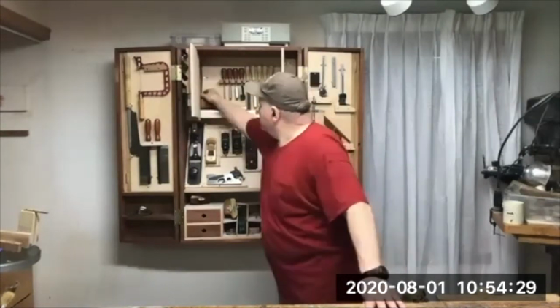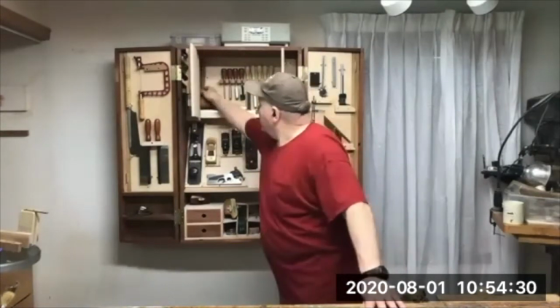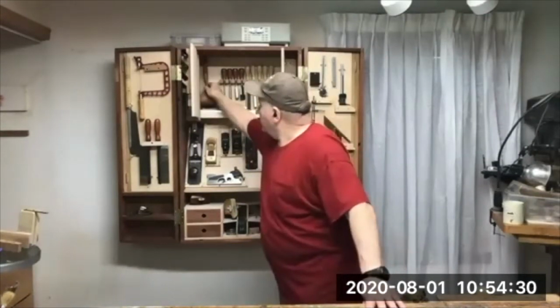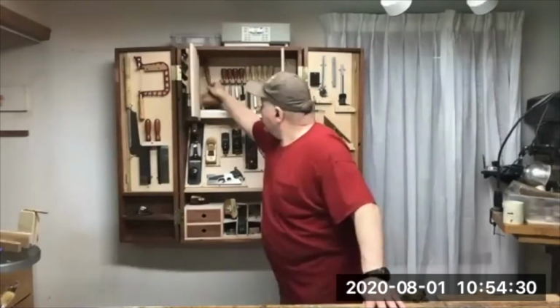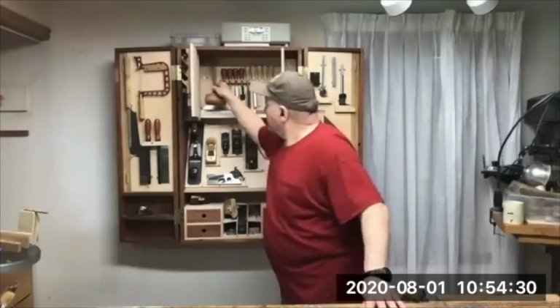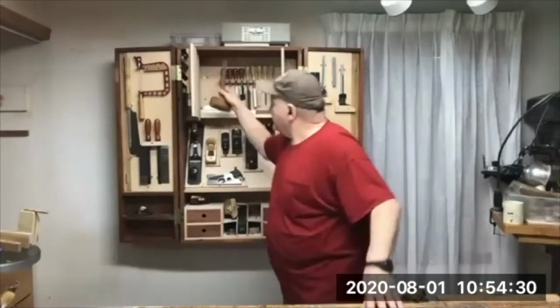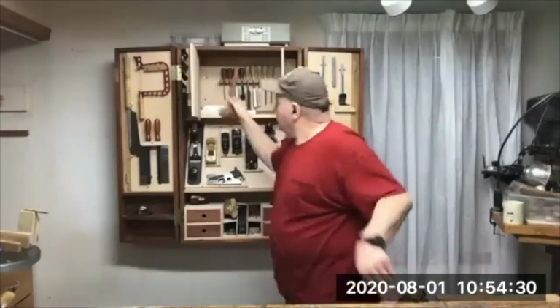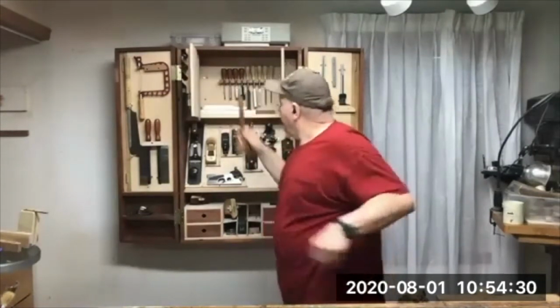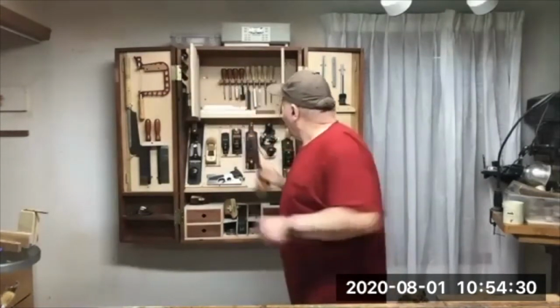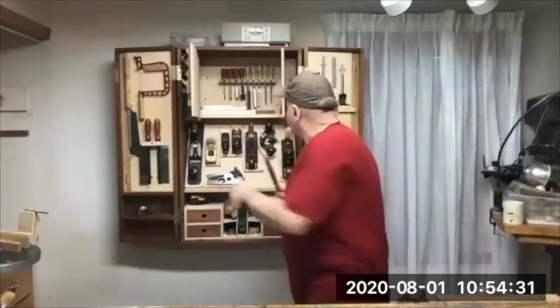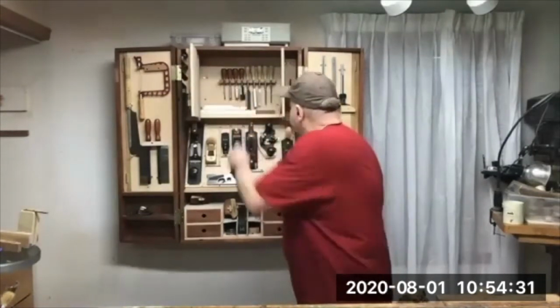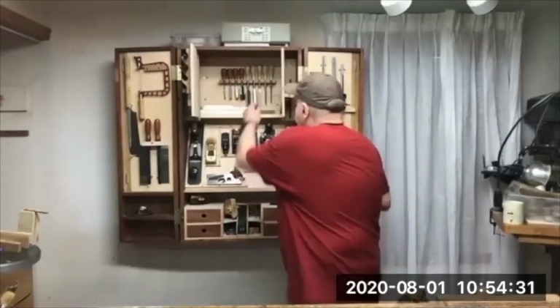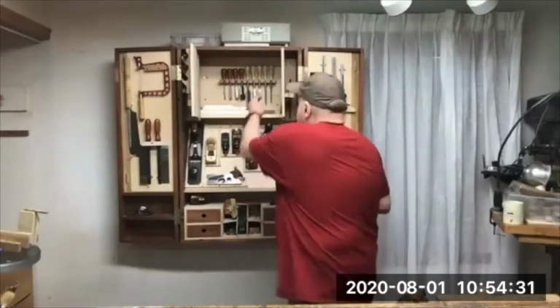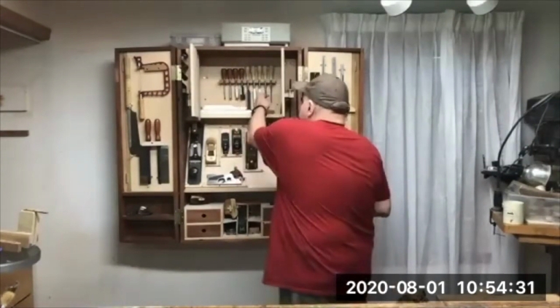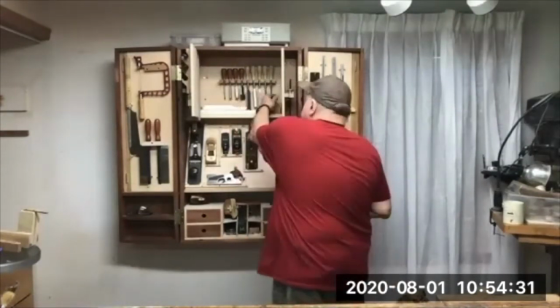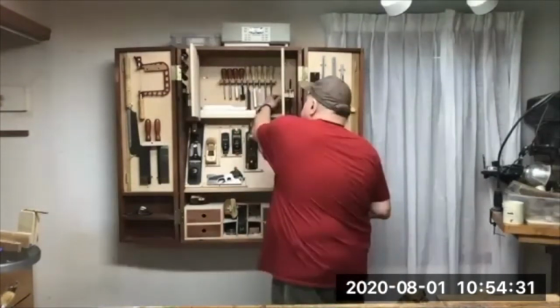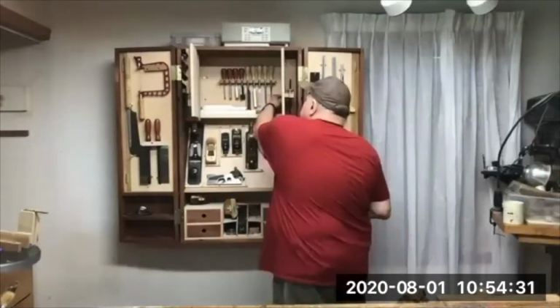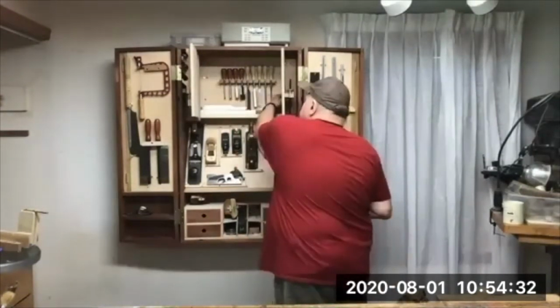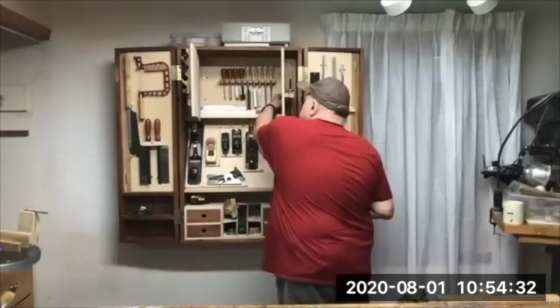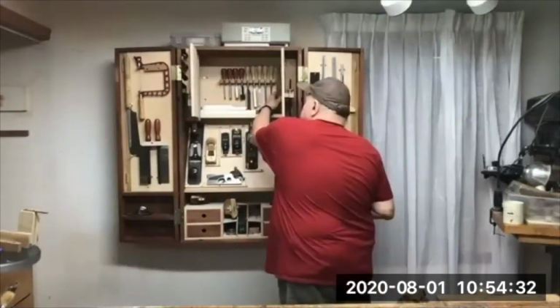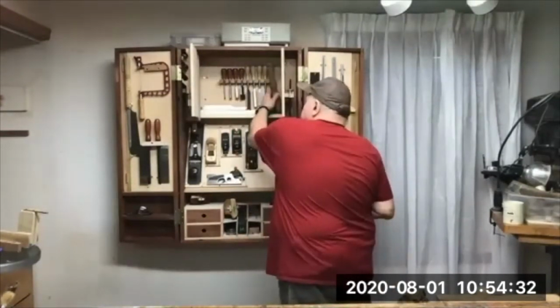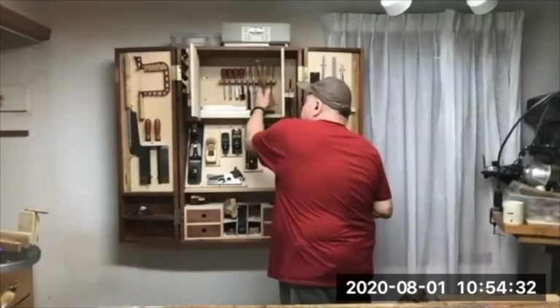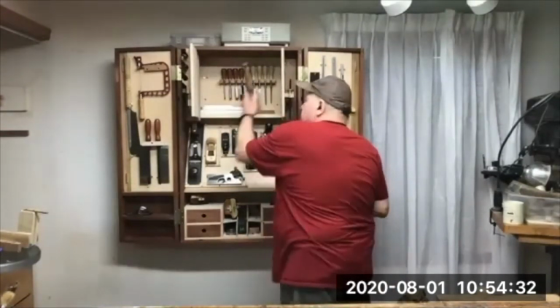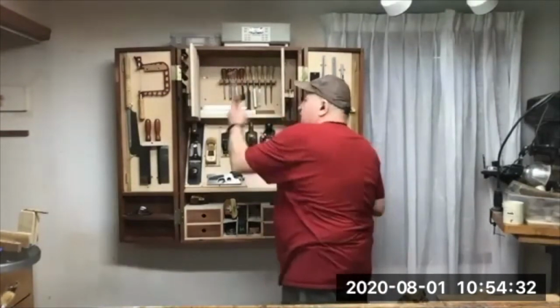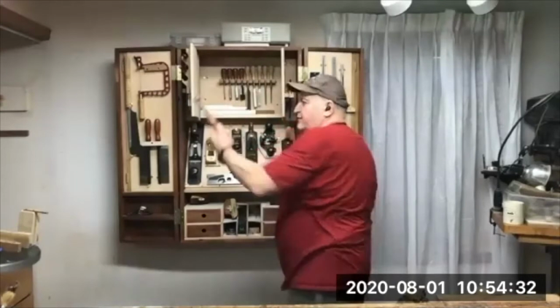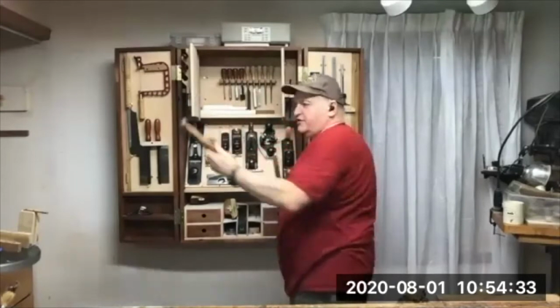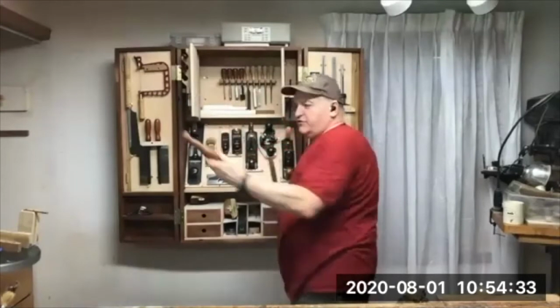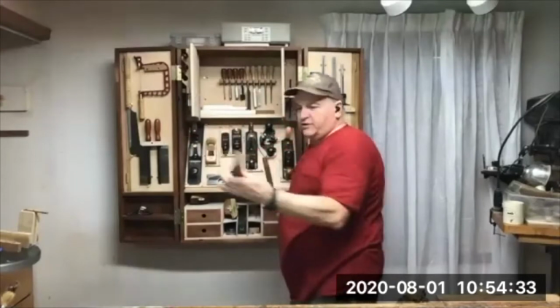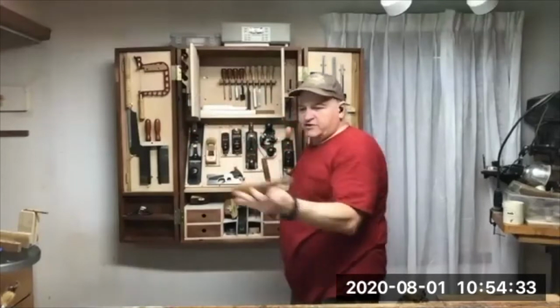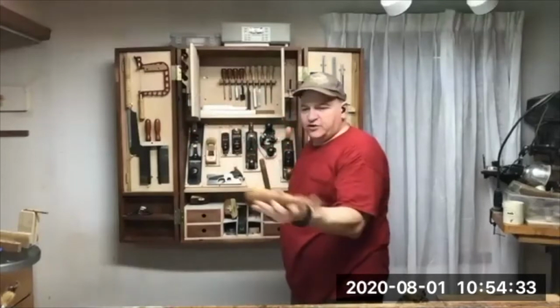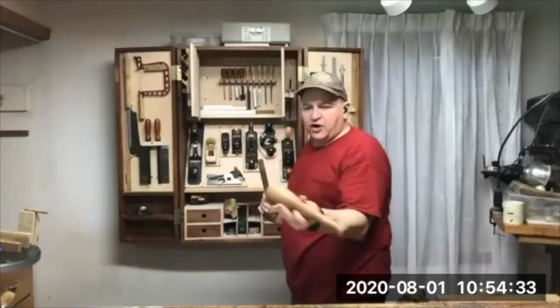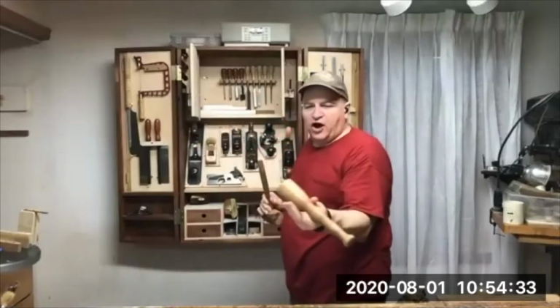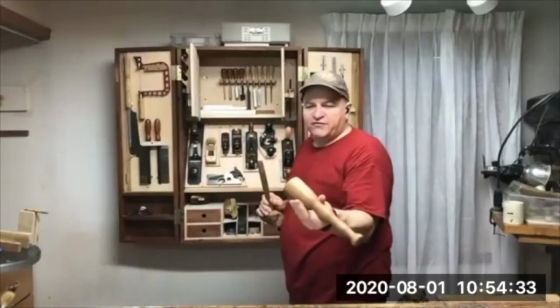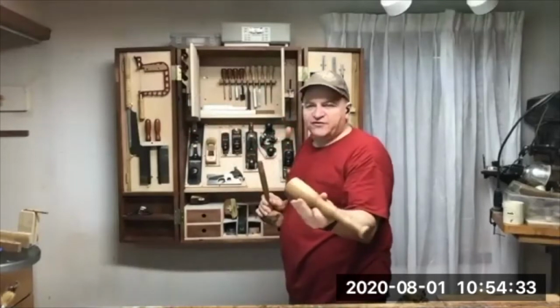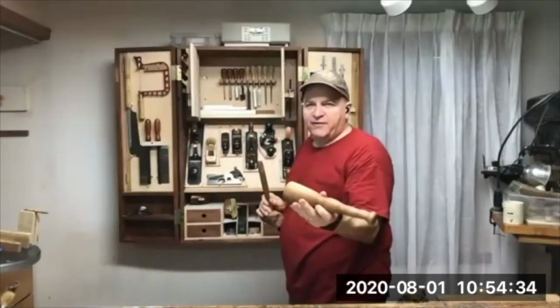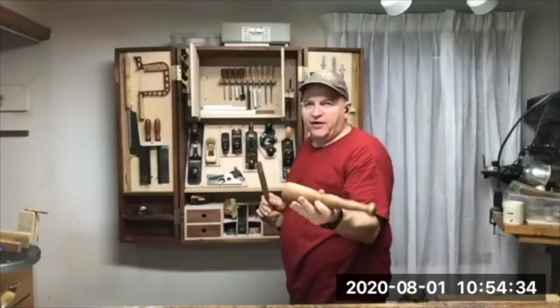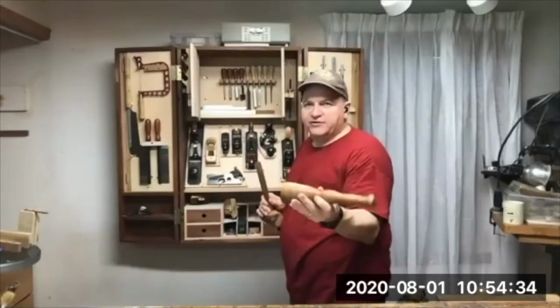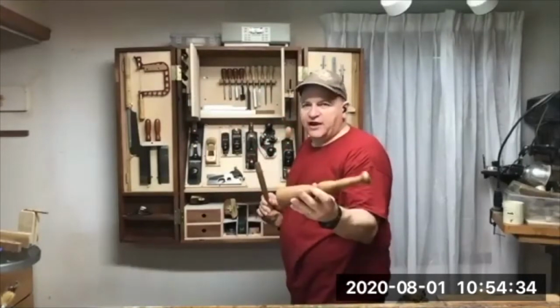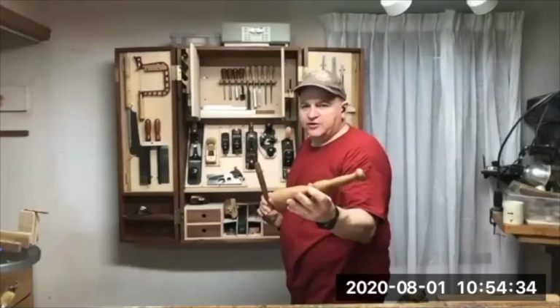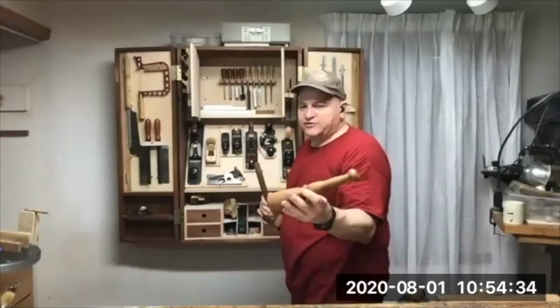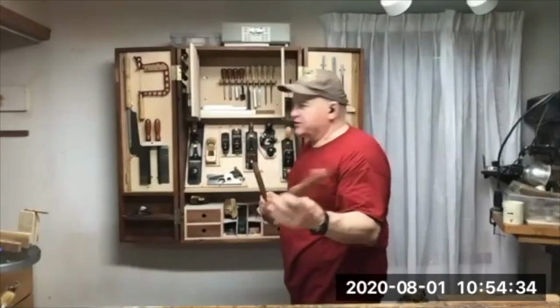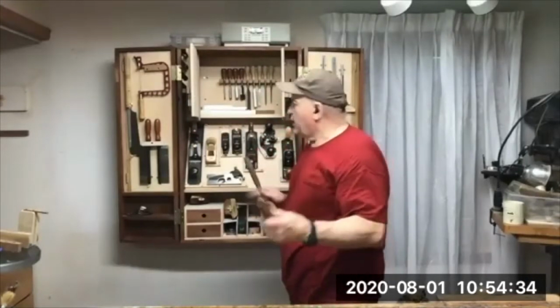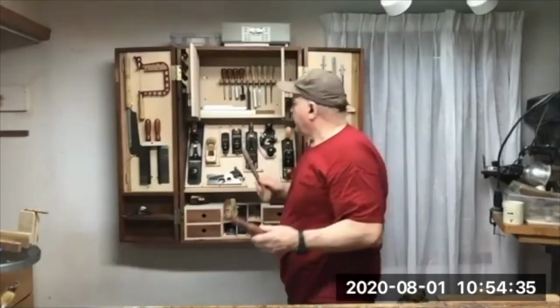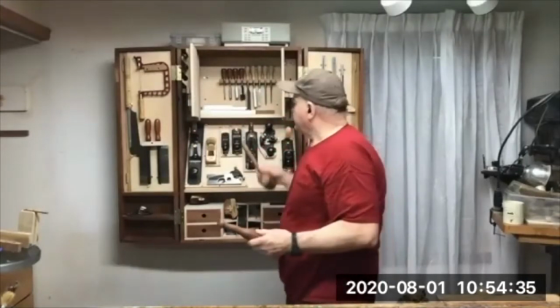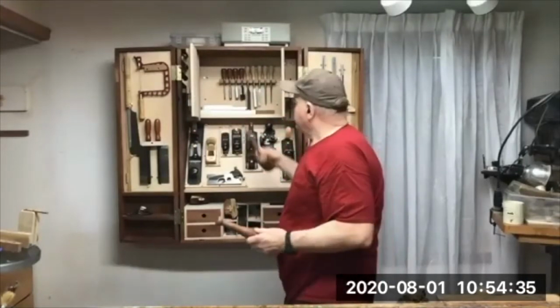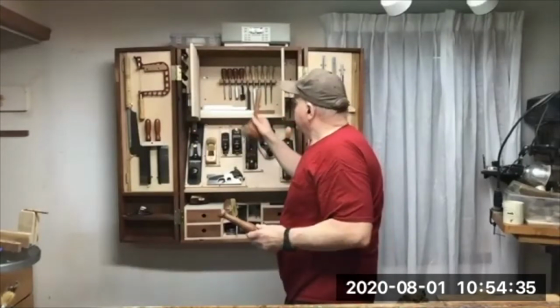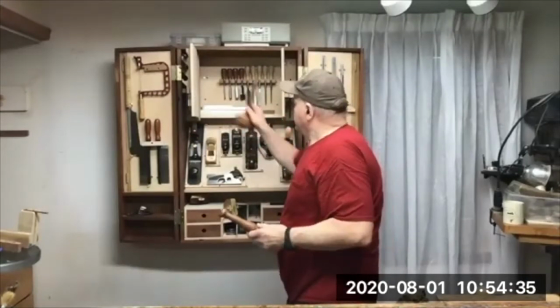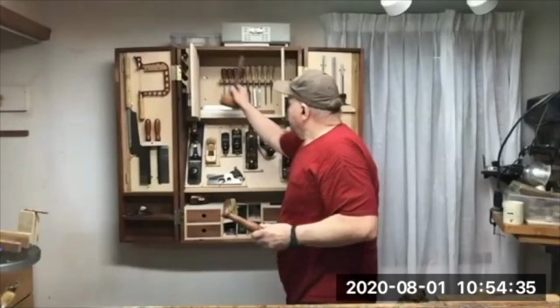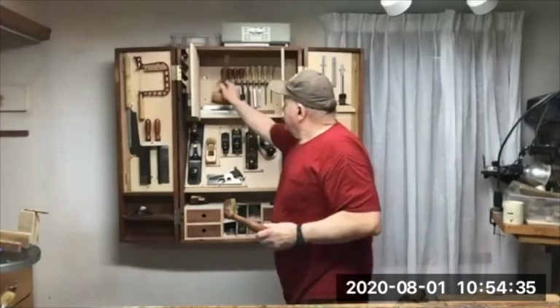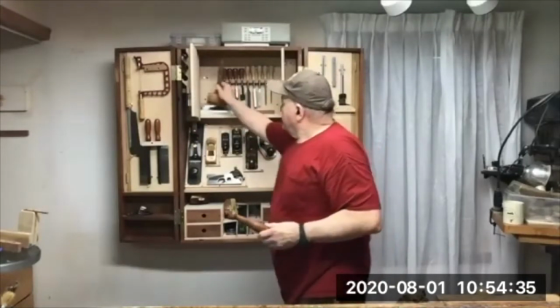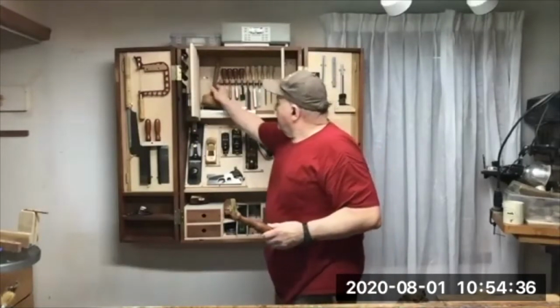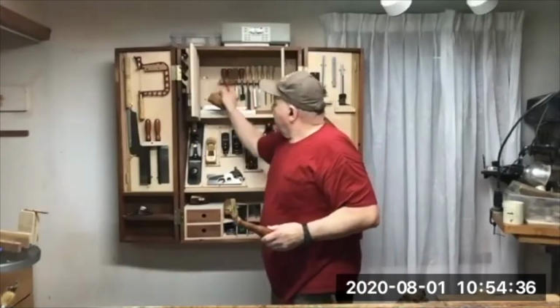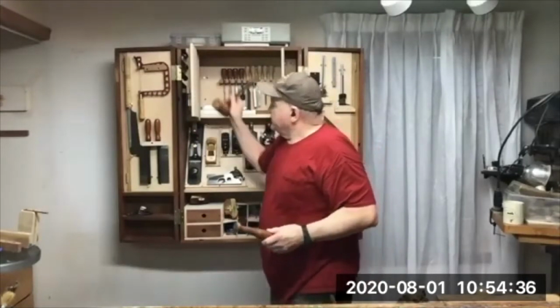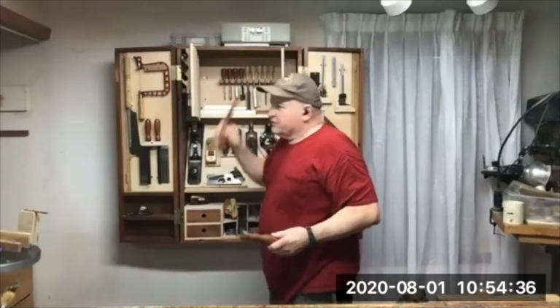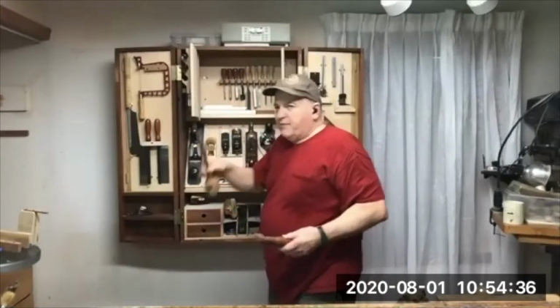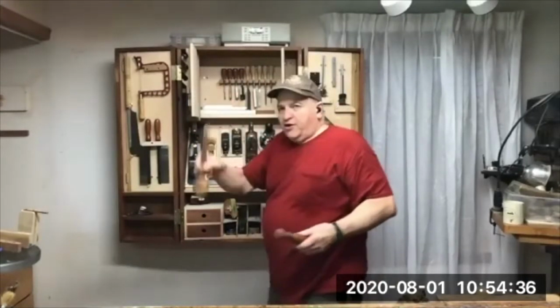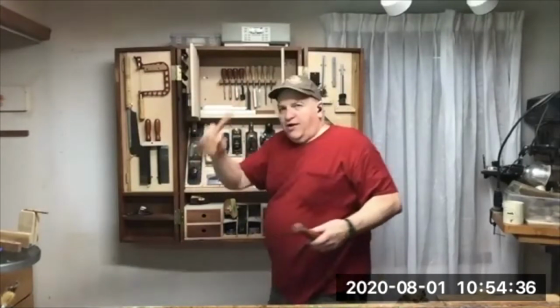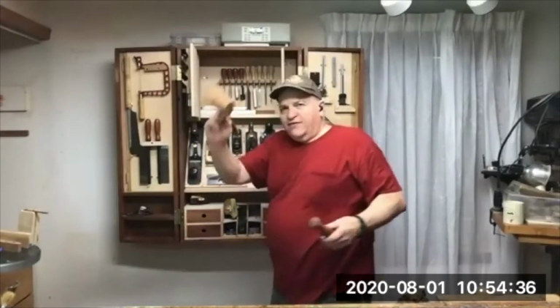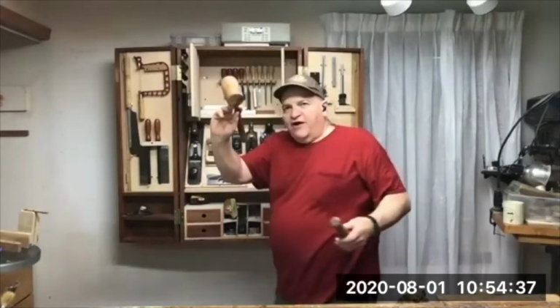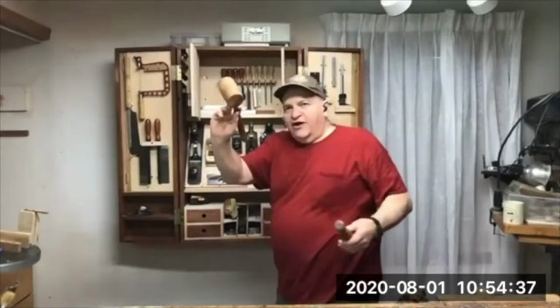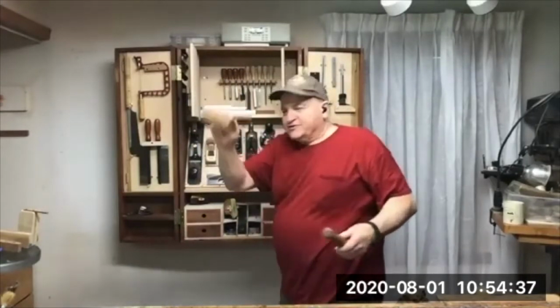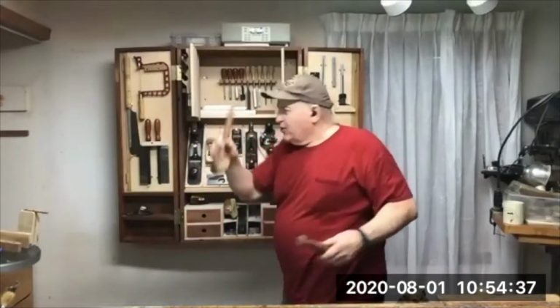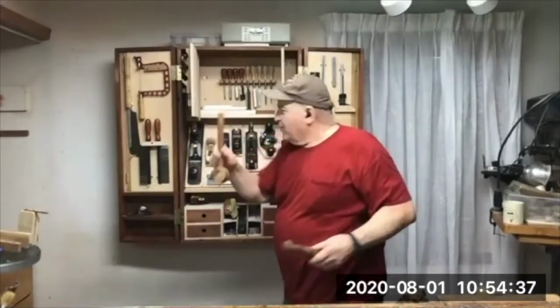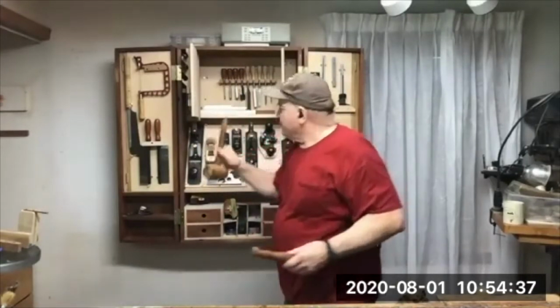I've got a couple of mallets and a carver's mallet that I use a lot. This one was also my grandfather's — I refurbished it.